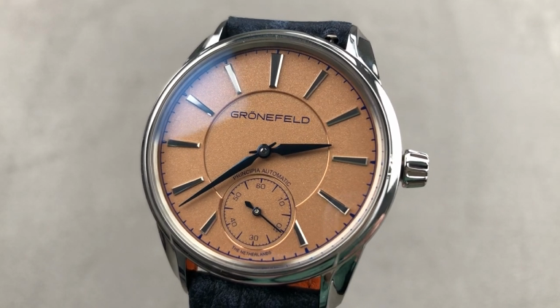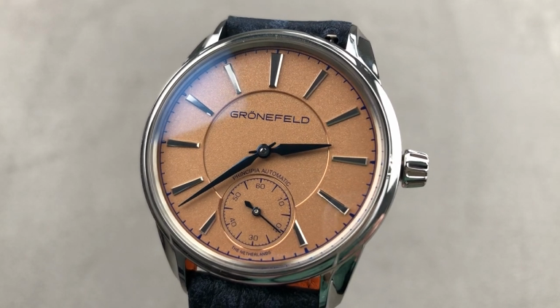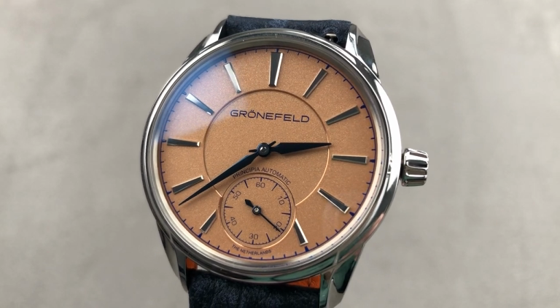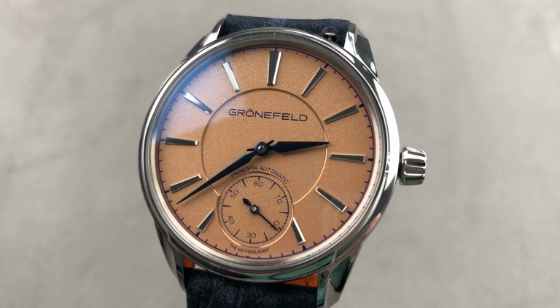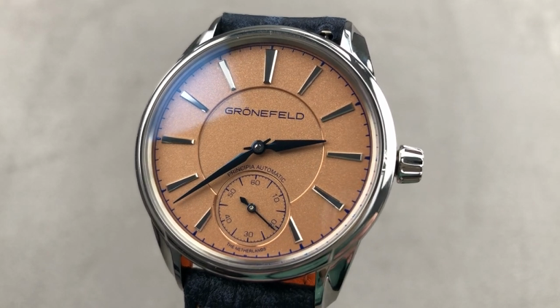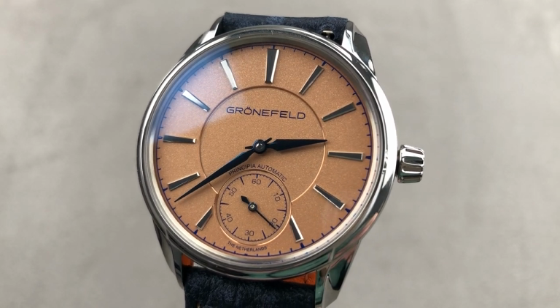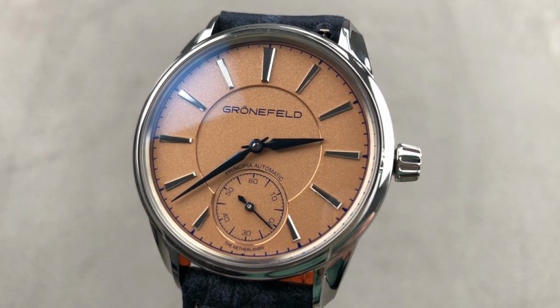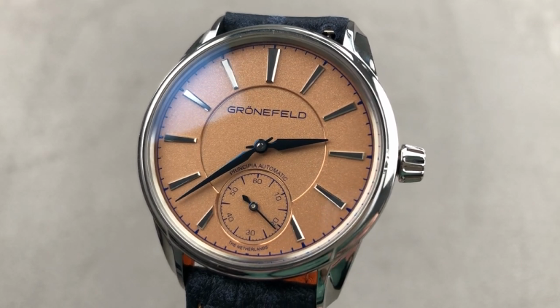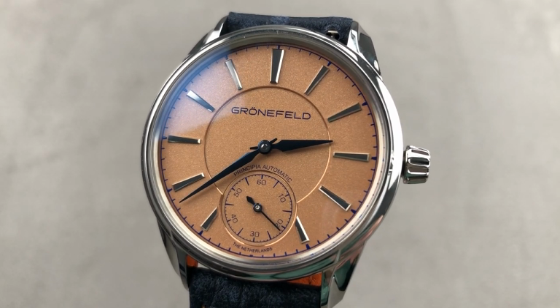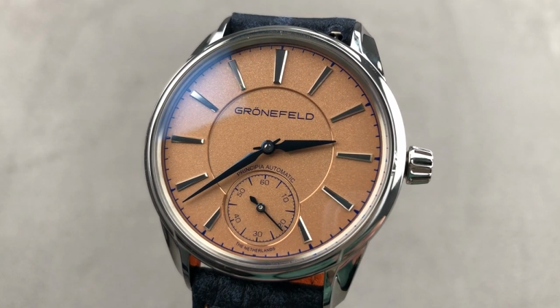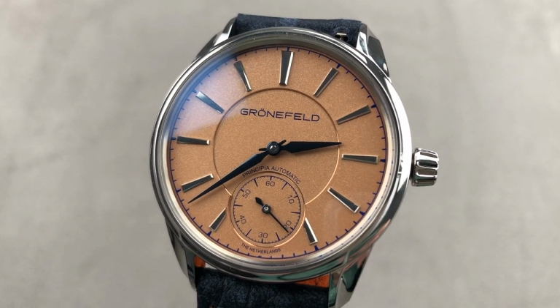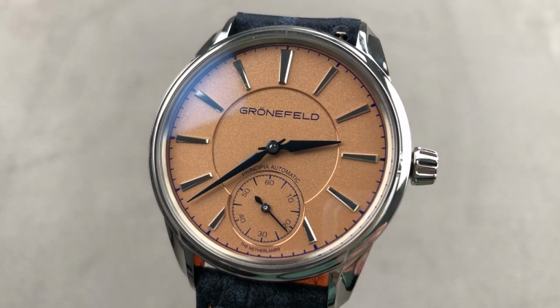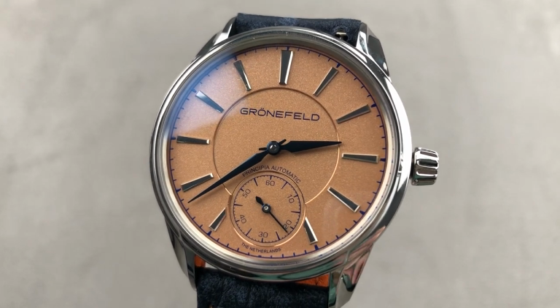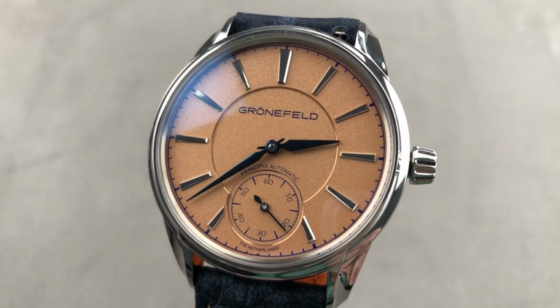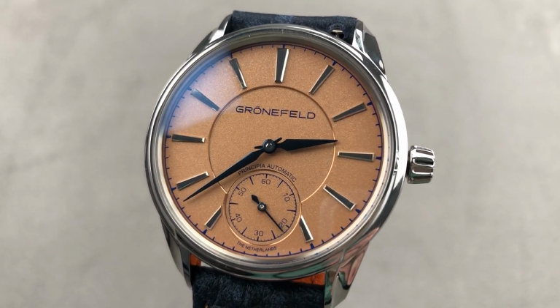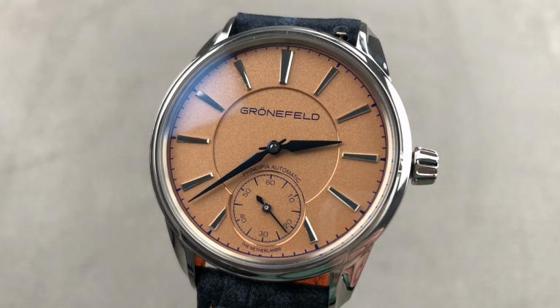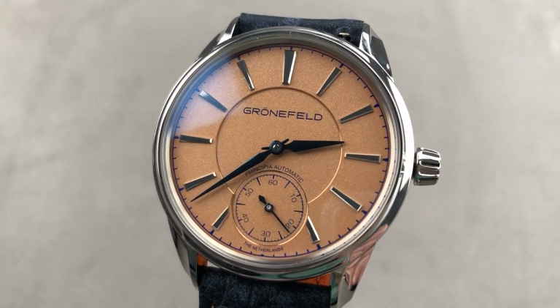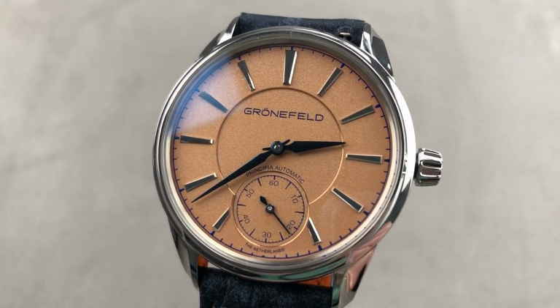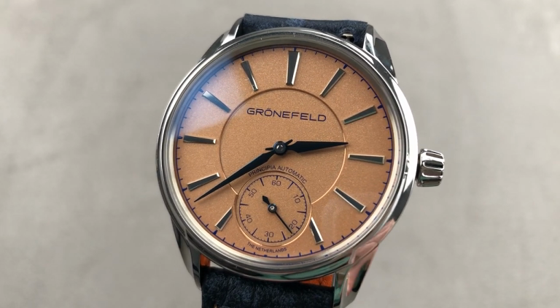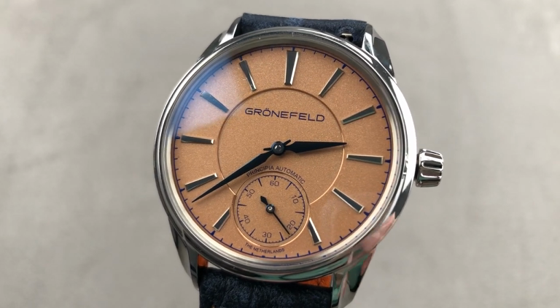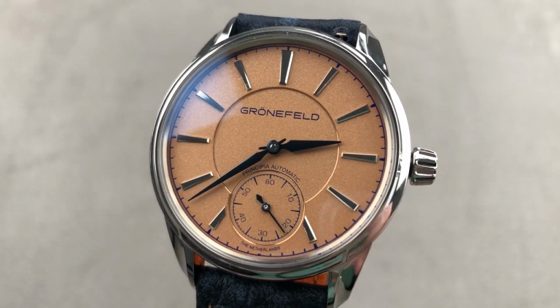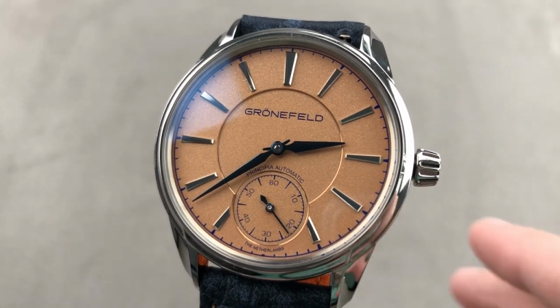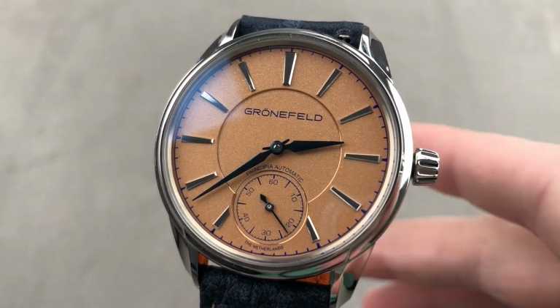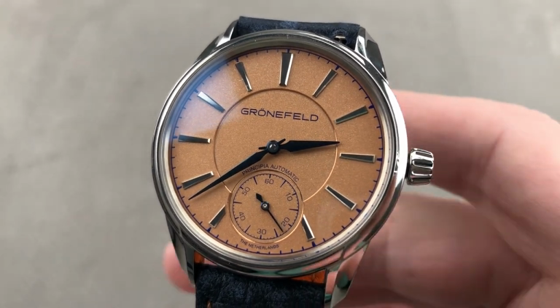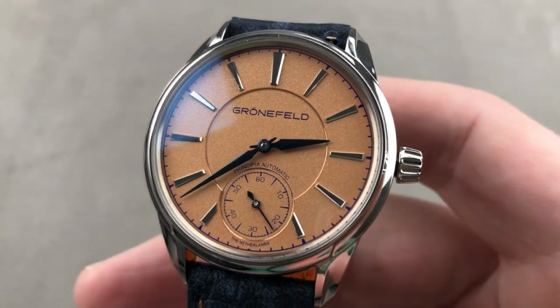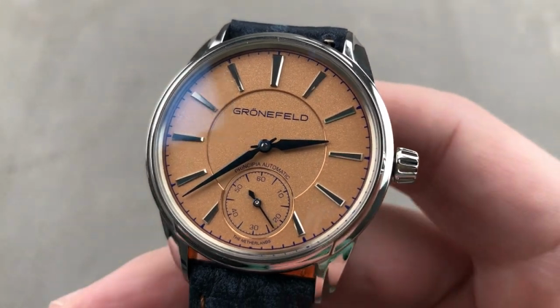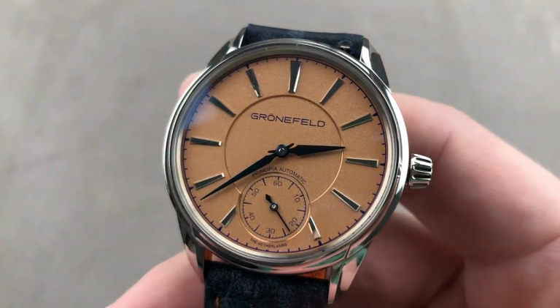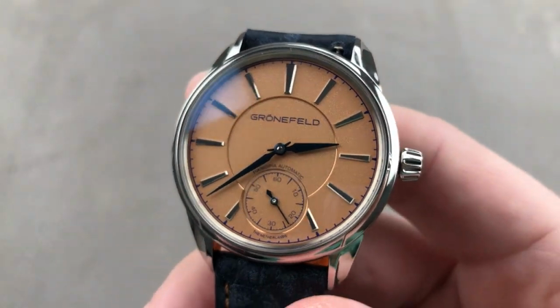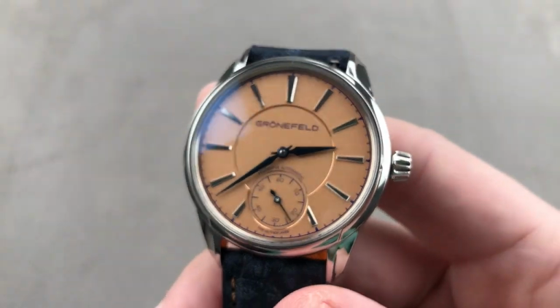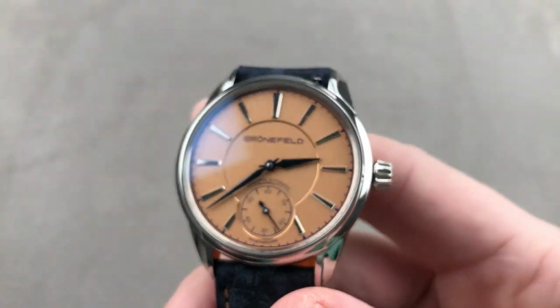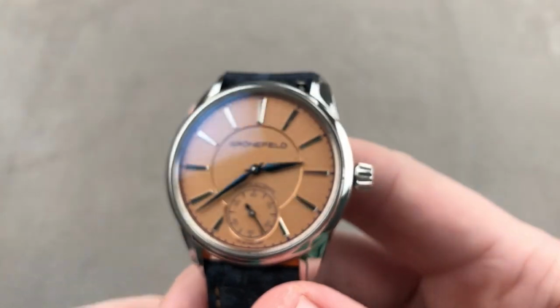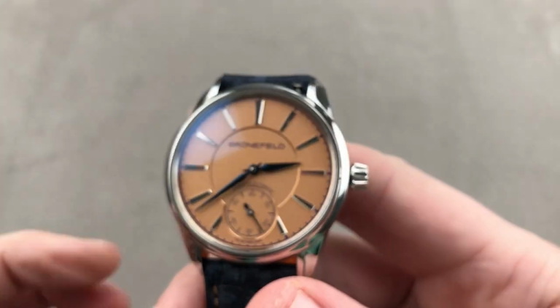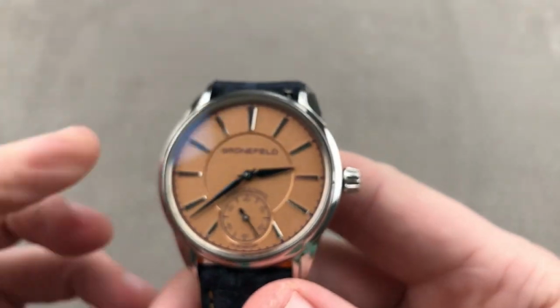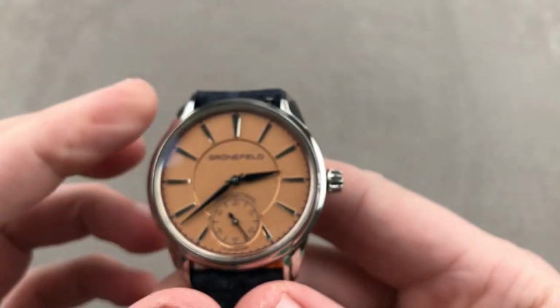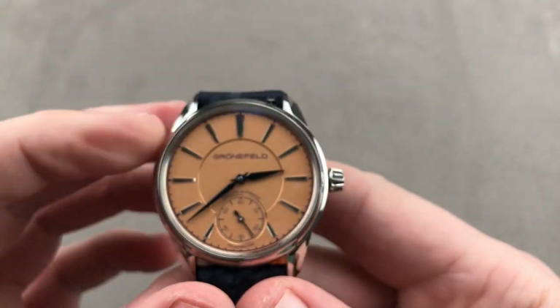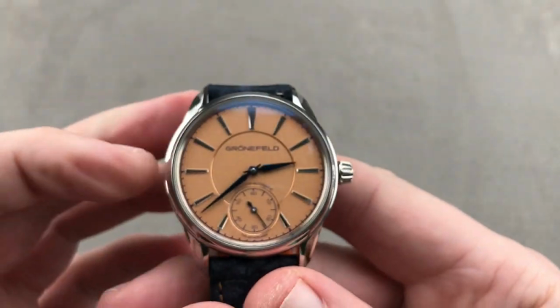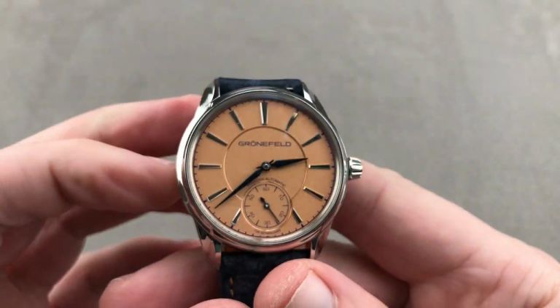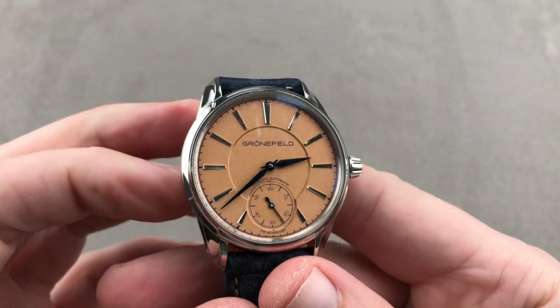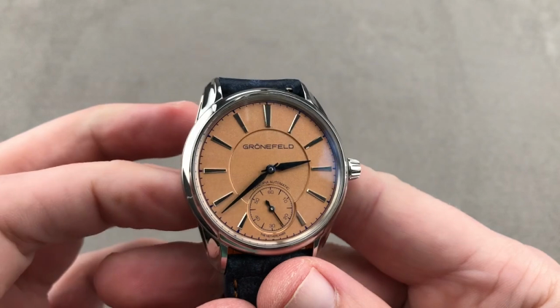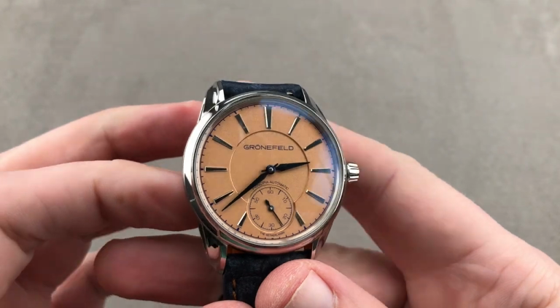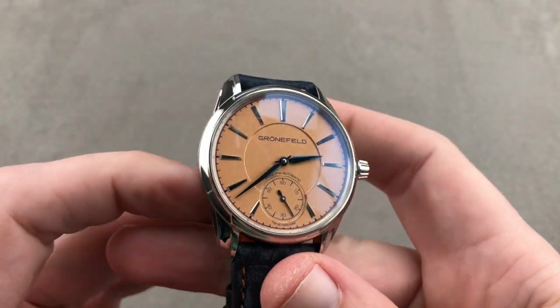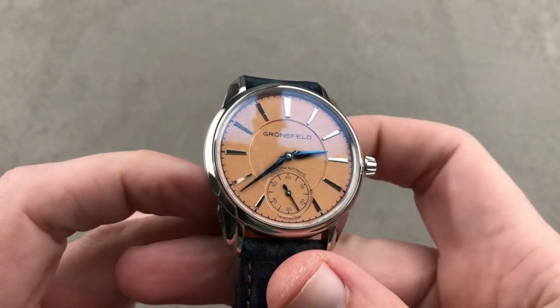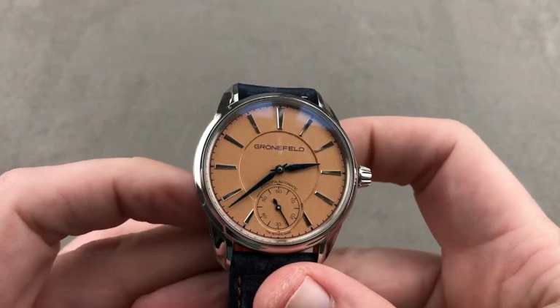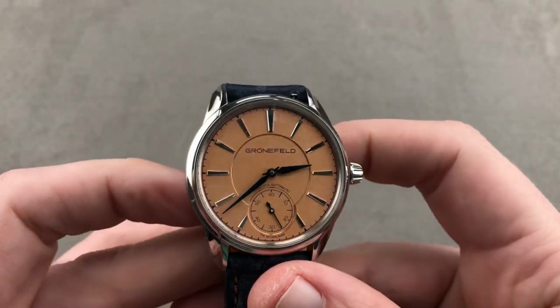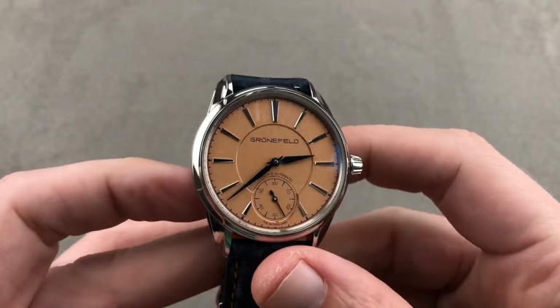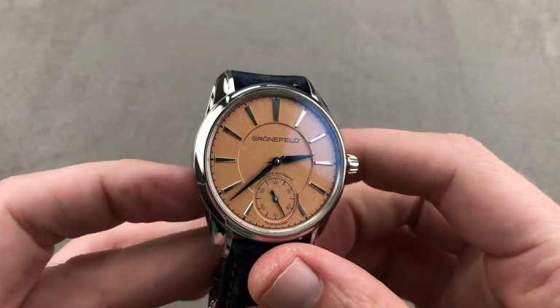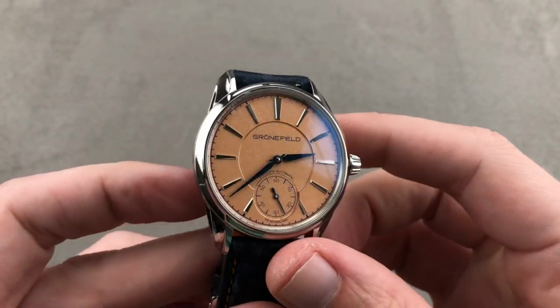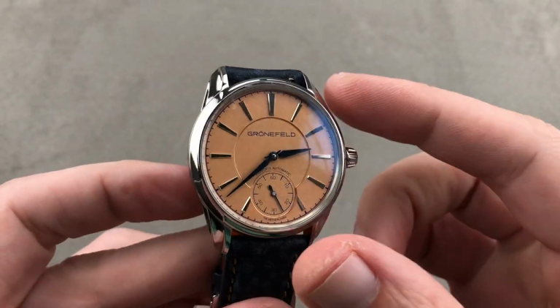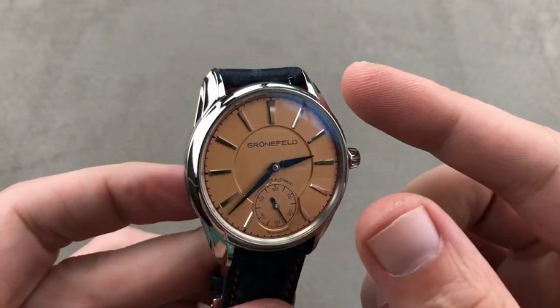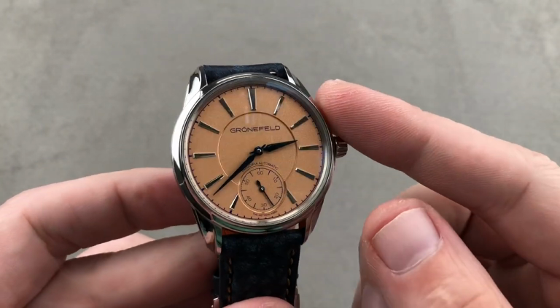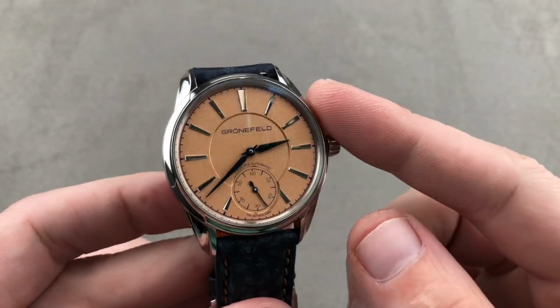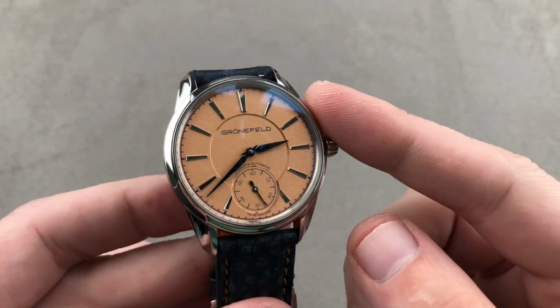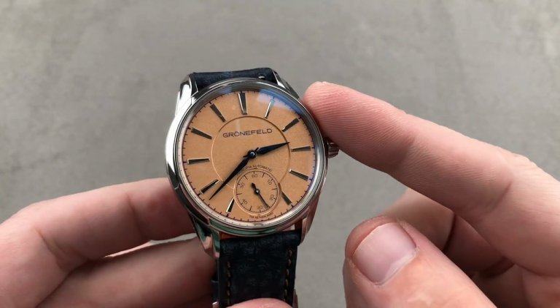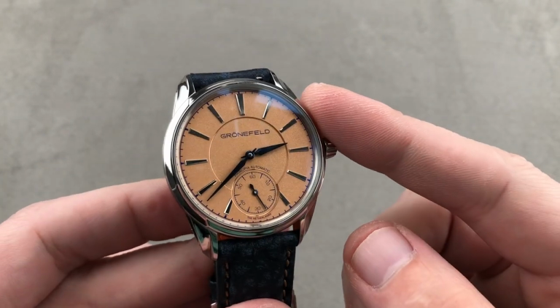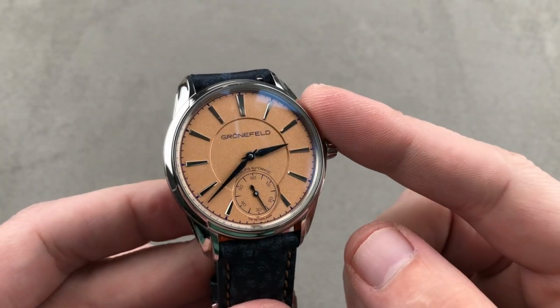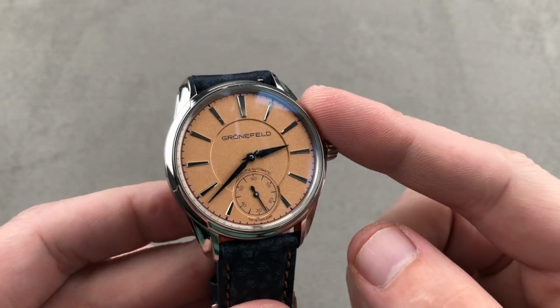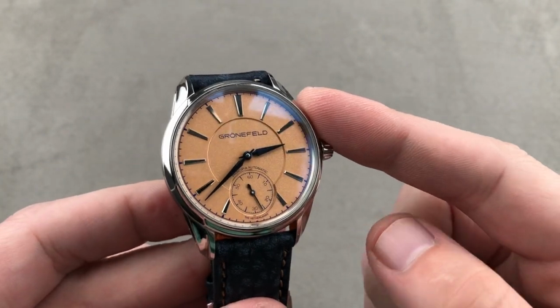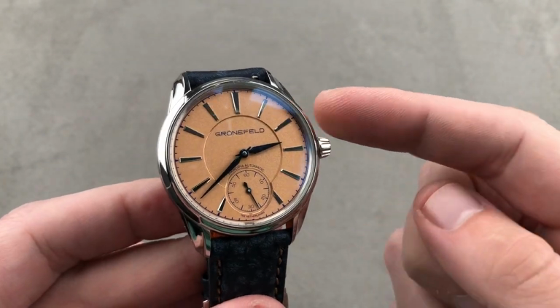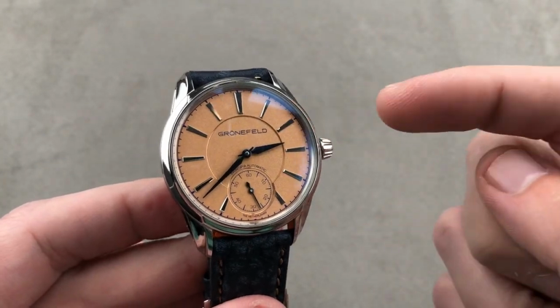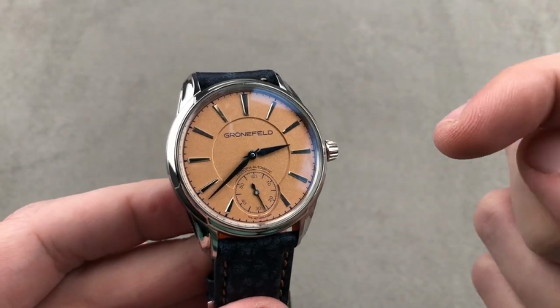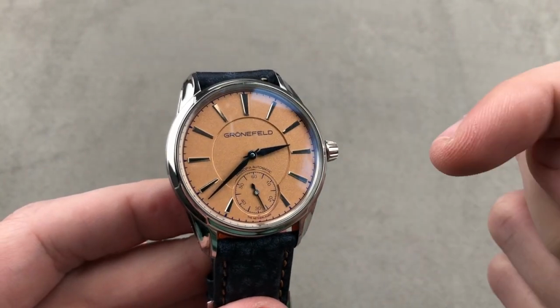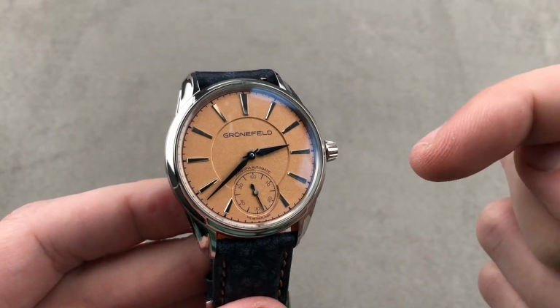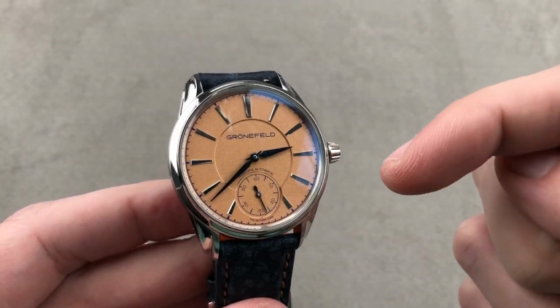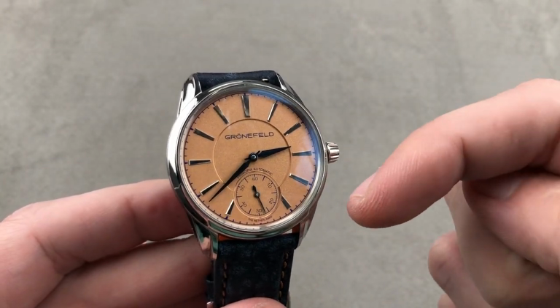Hi, I'm Tim. Welcome to Watchbox, and thanks for logging on. If you love this watch, email me at tmasso@thewatchbox.com.